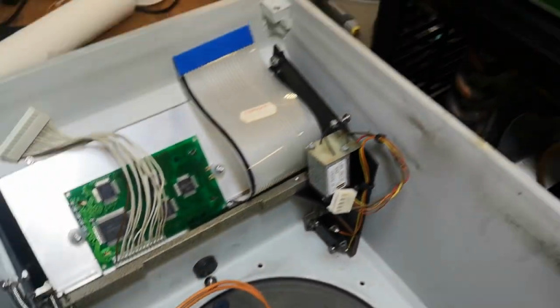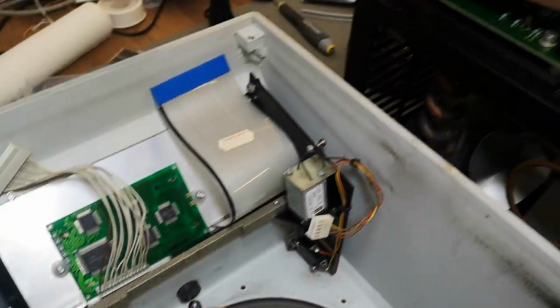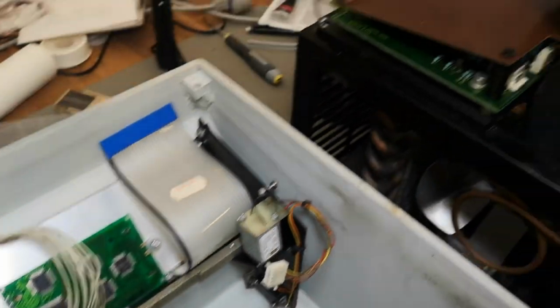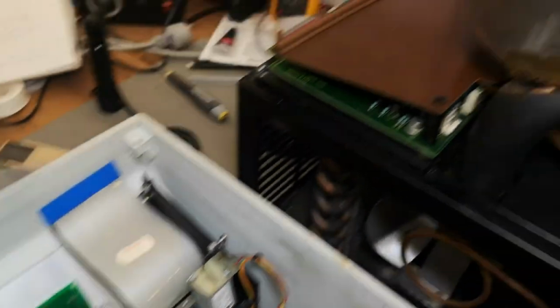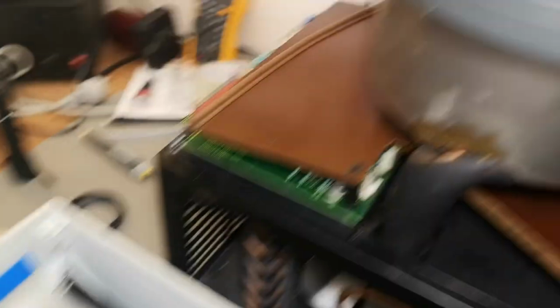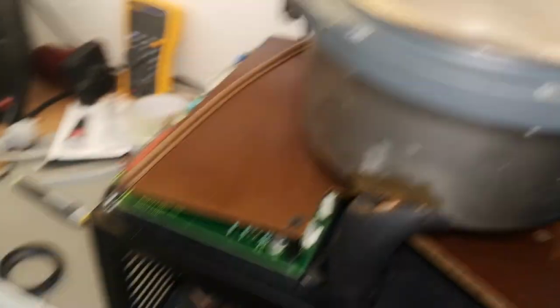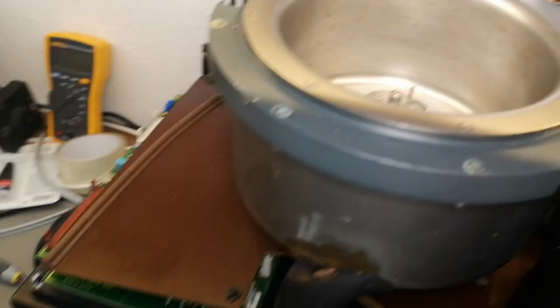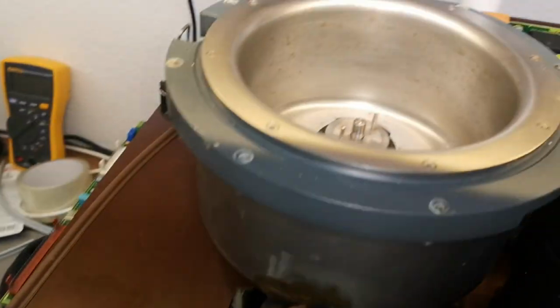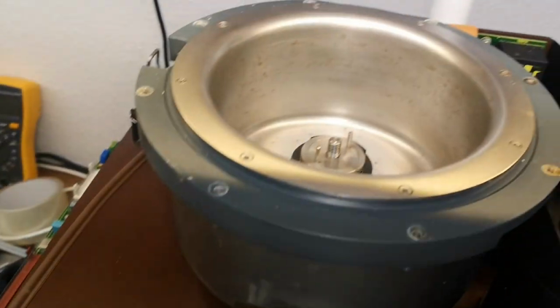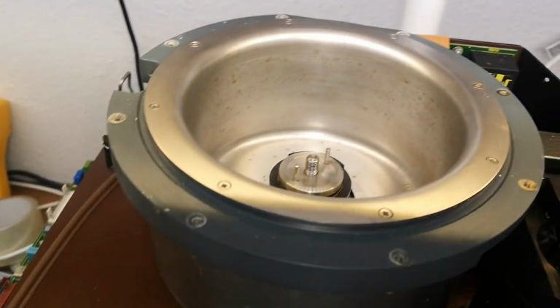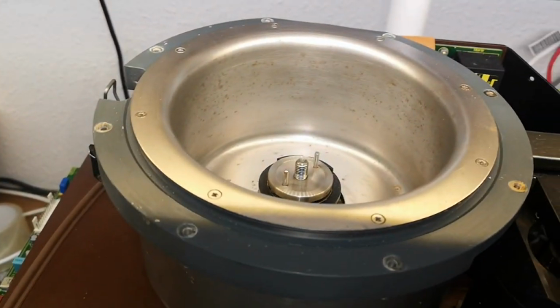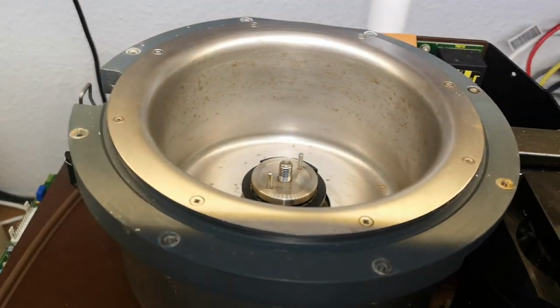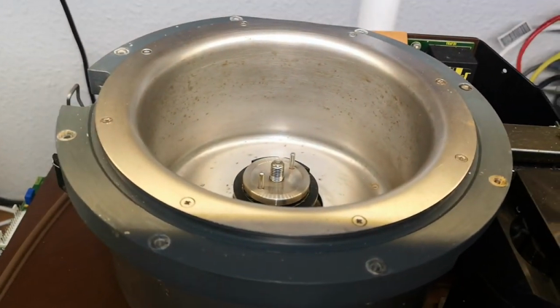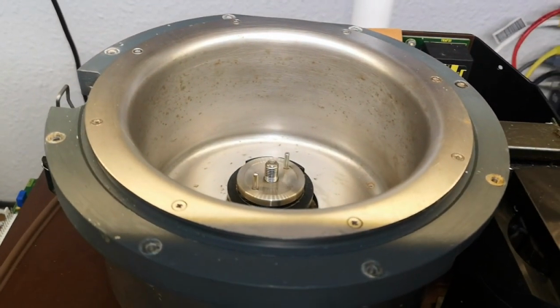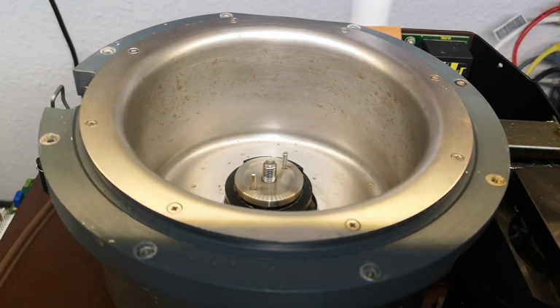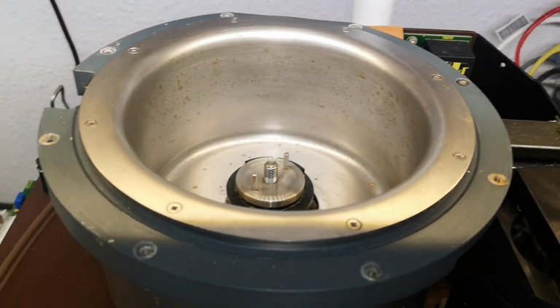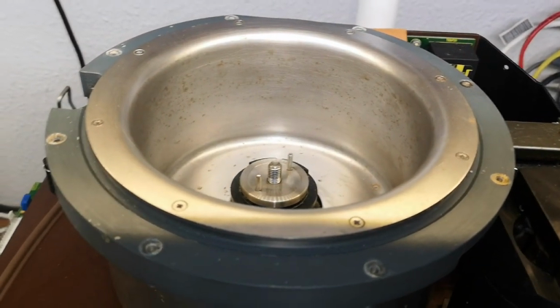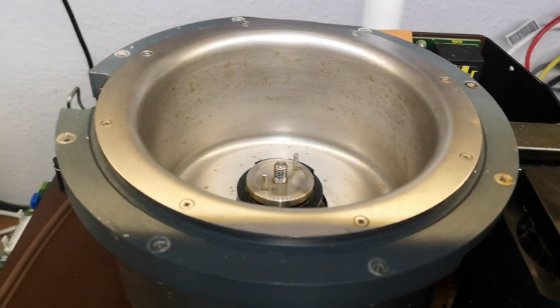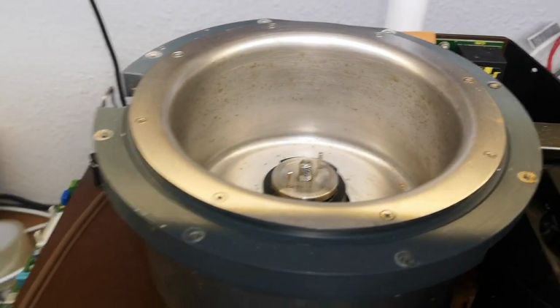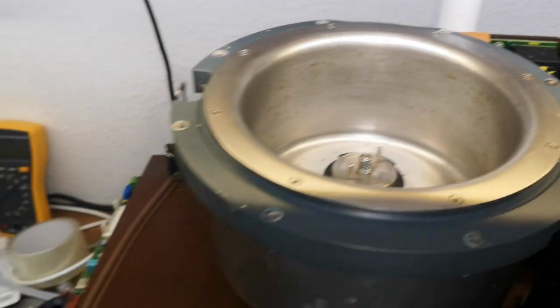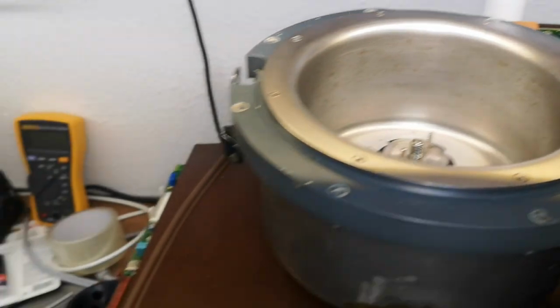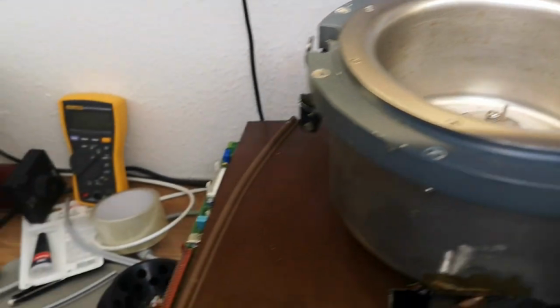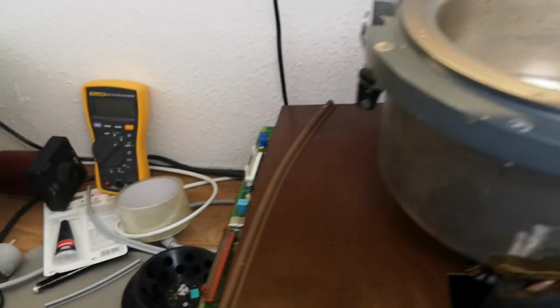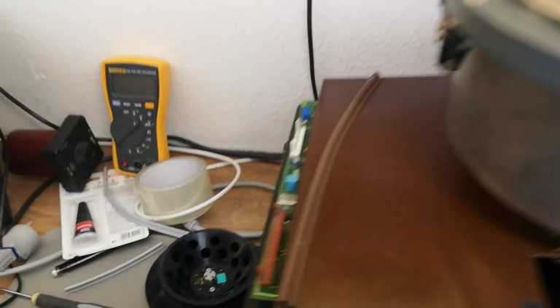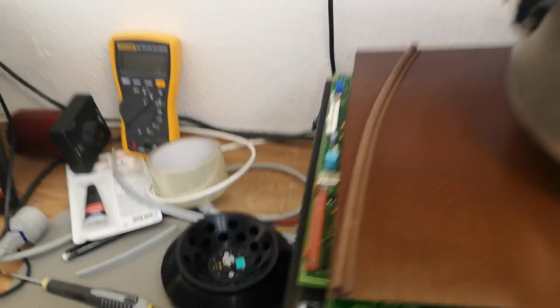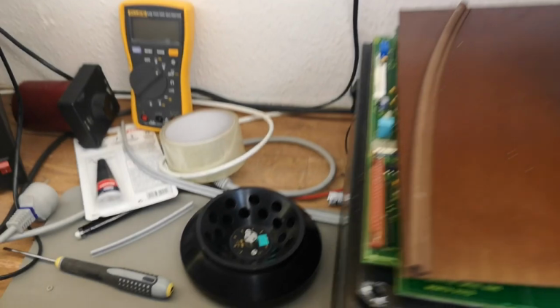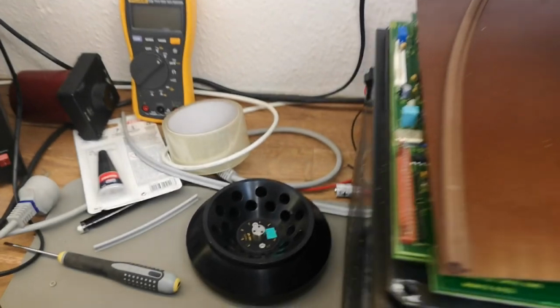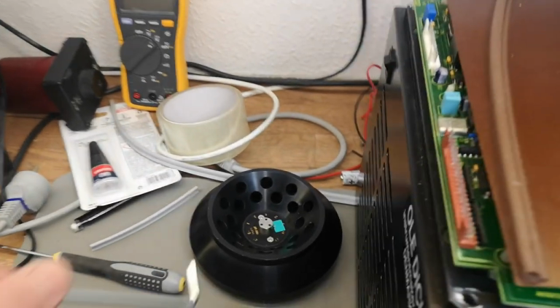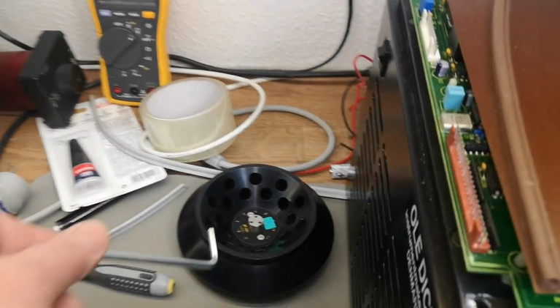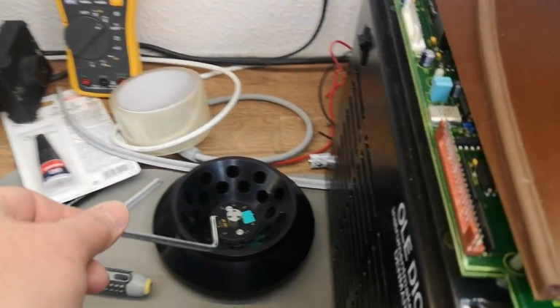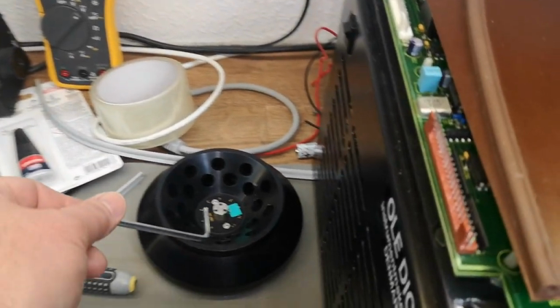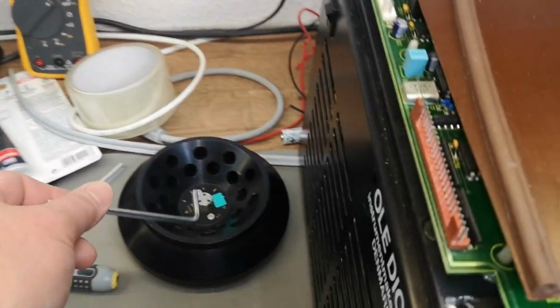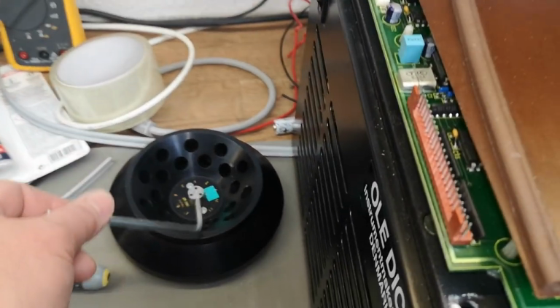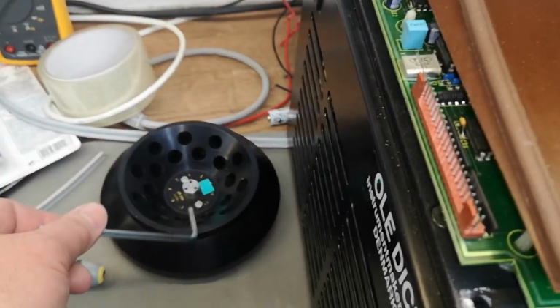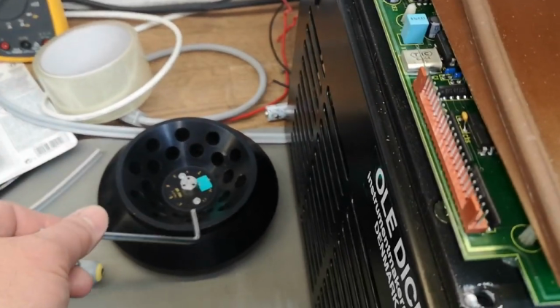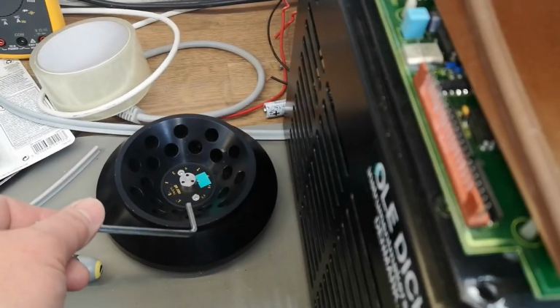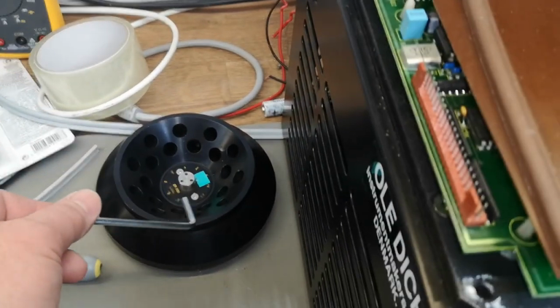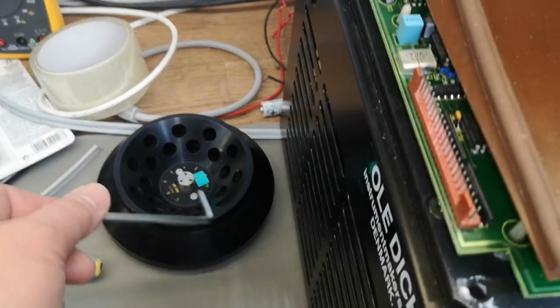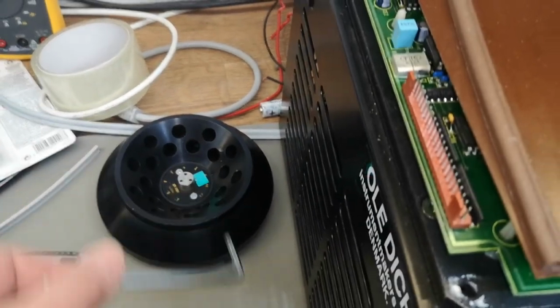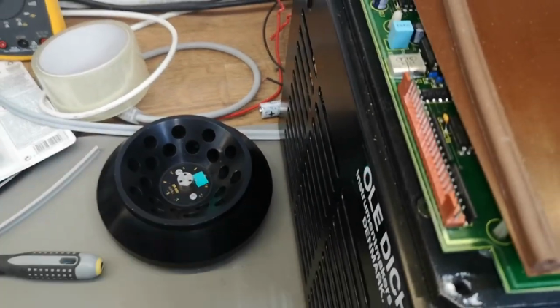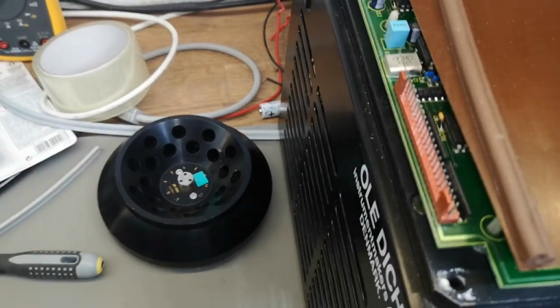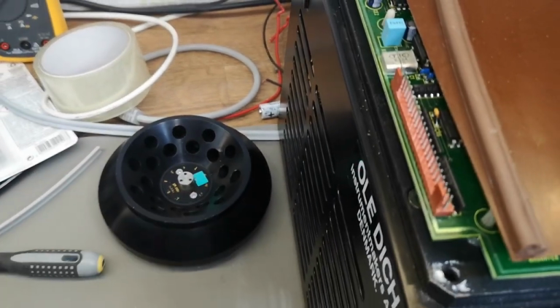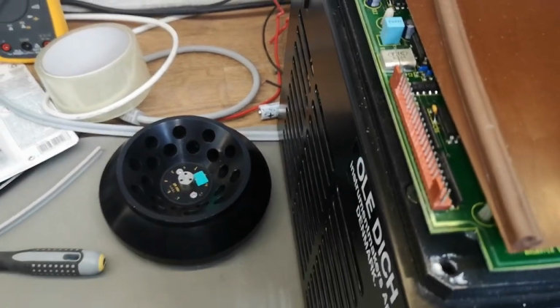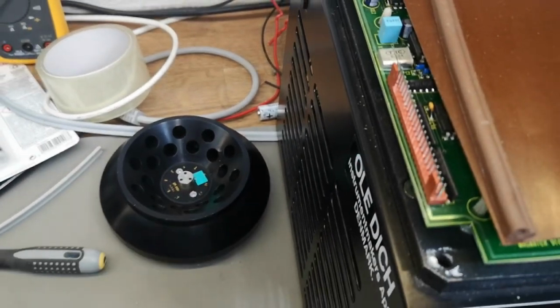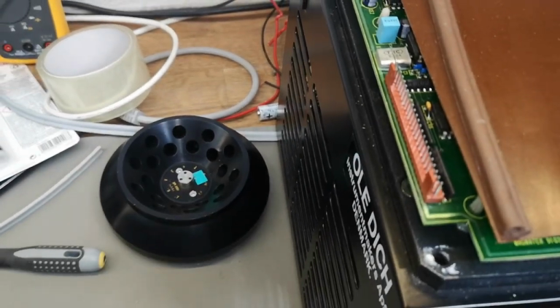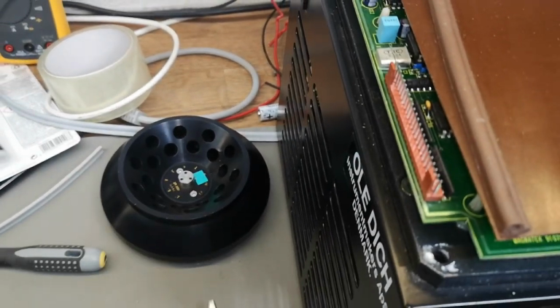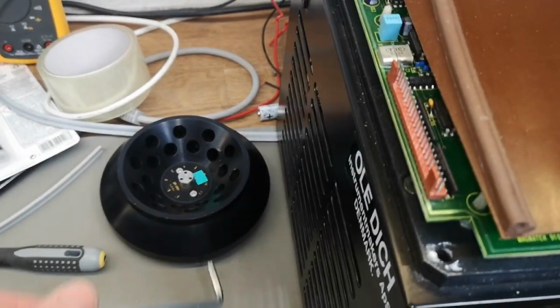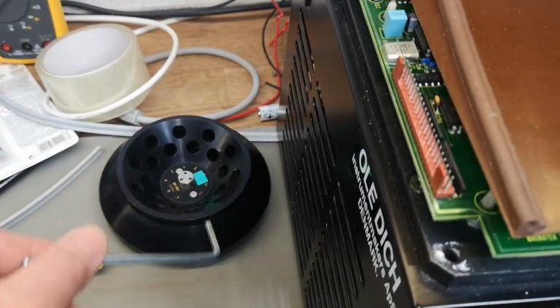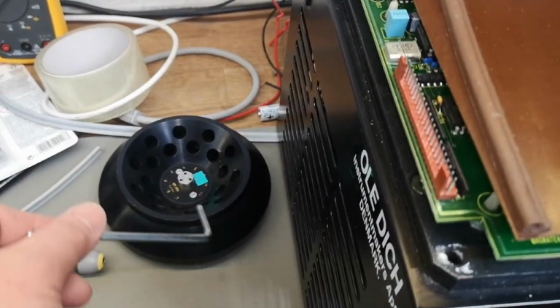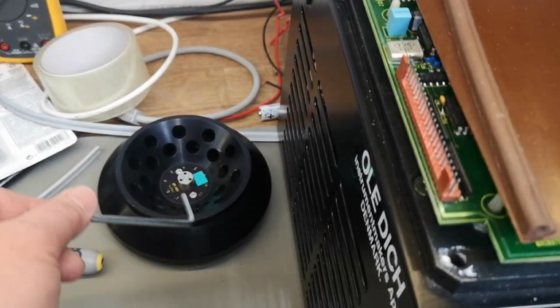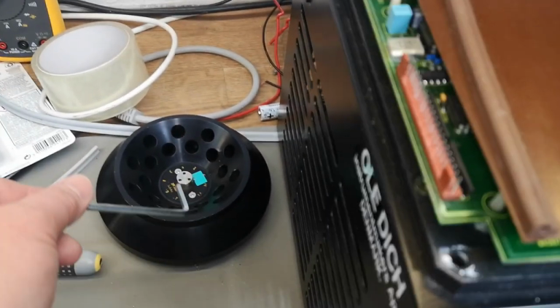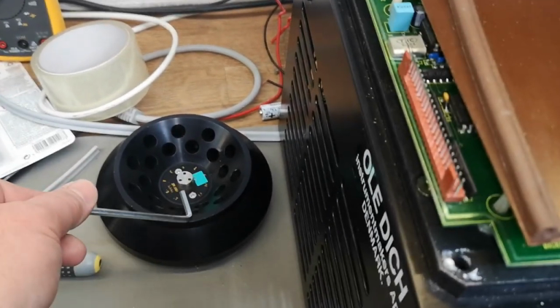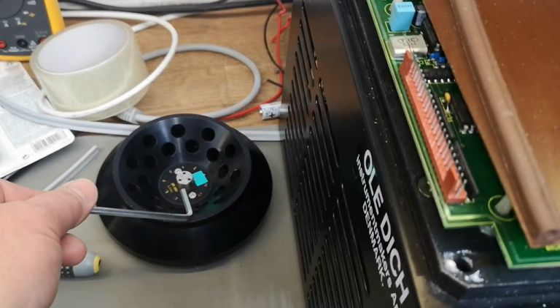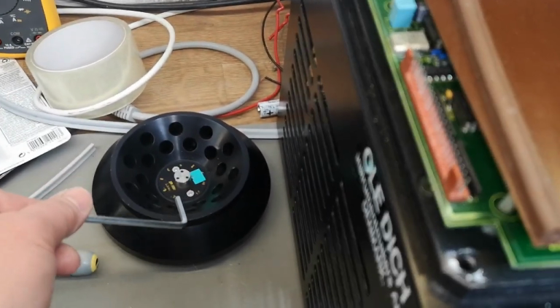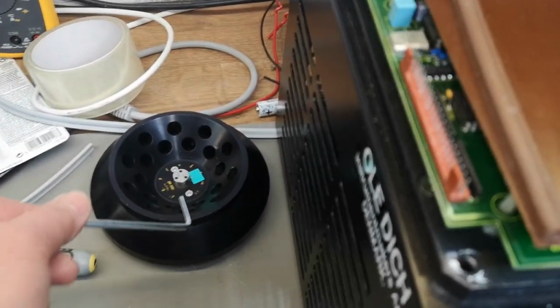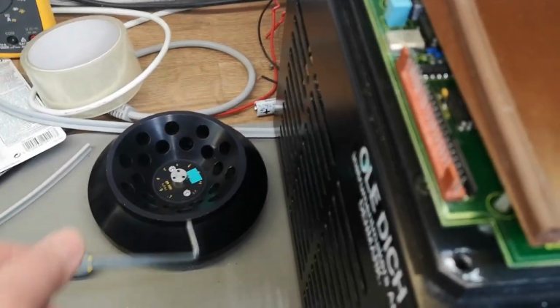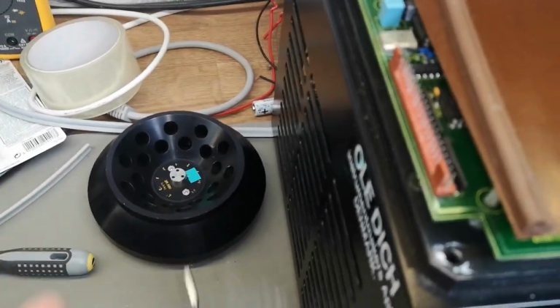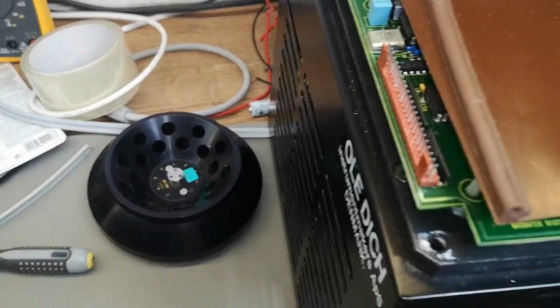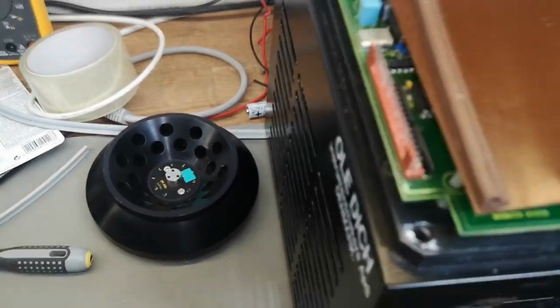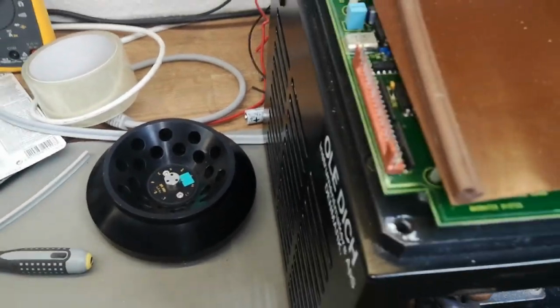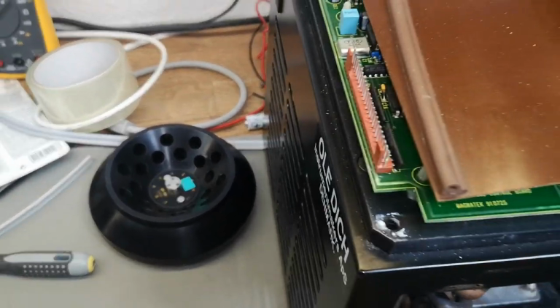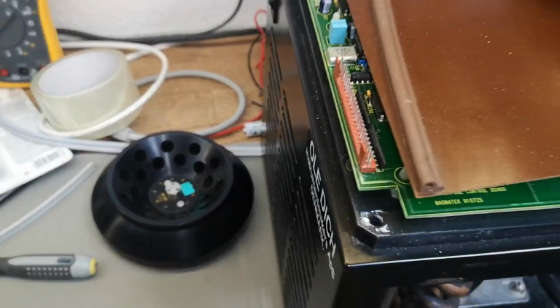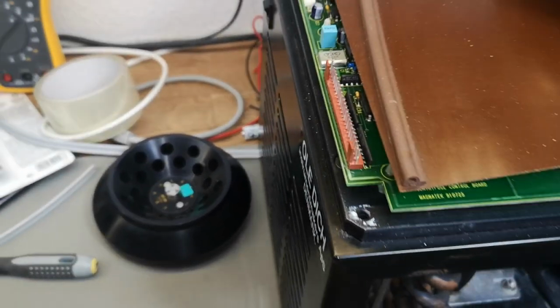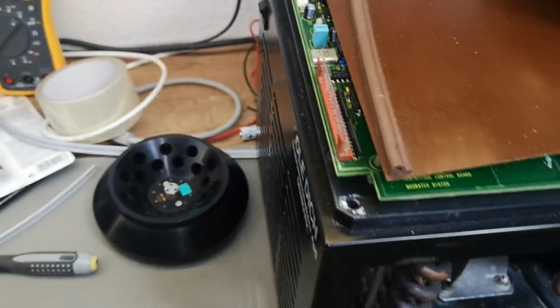There are two switches — why isn't one enough? It's because of a double safety feature in this unit, since it's very dangerous to open when the rotor is spinning. You can imagine the kind of energy stored when this is rotating really fast — an amazing amount. Definitely you want two switches.